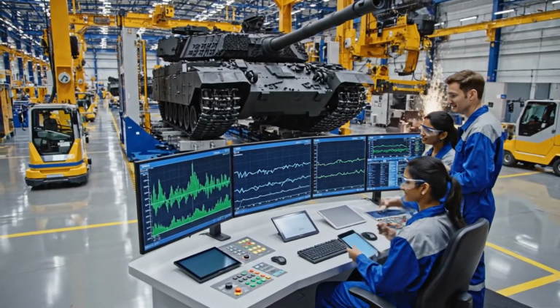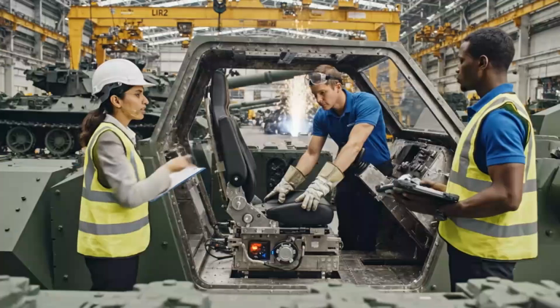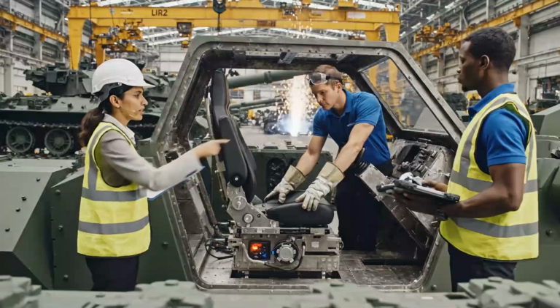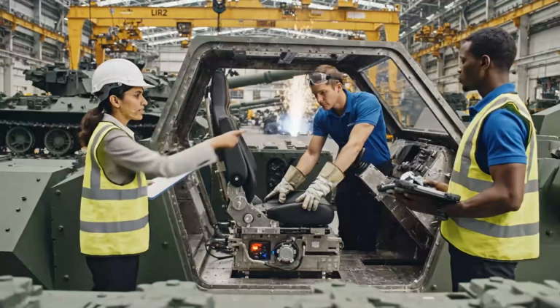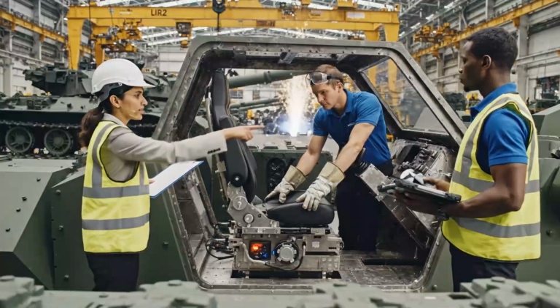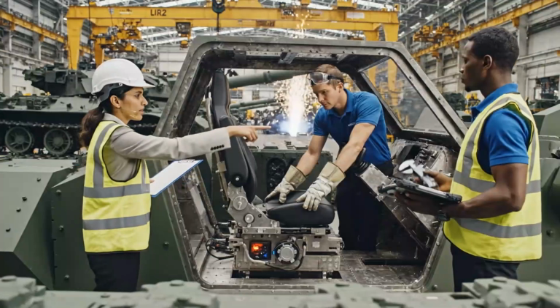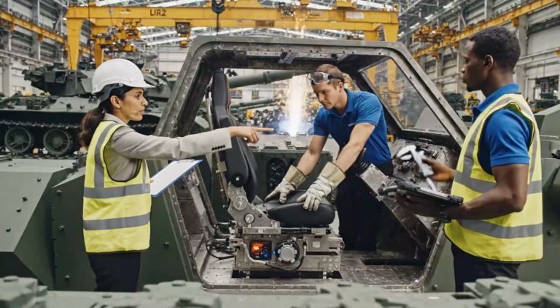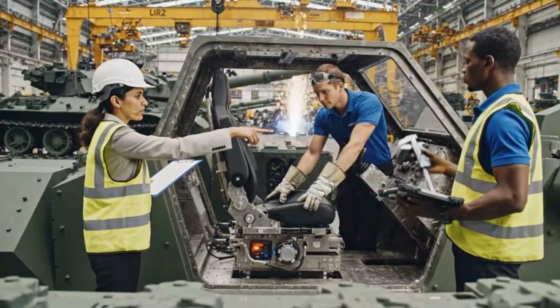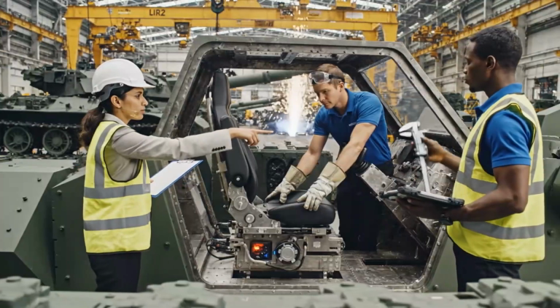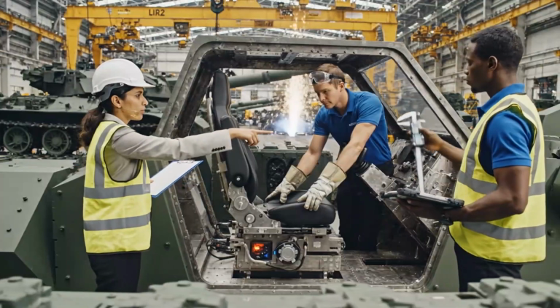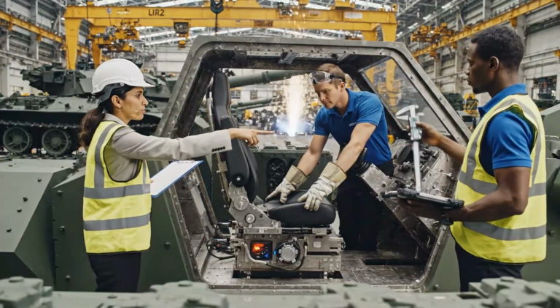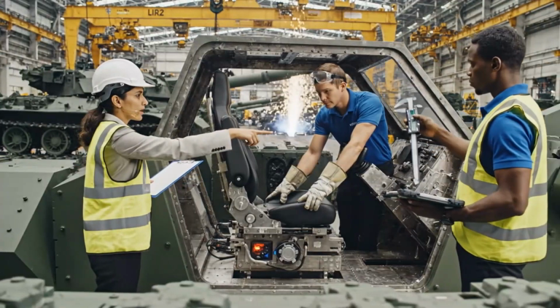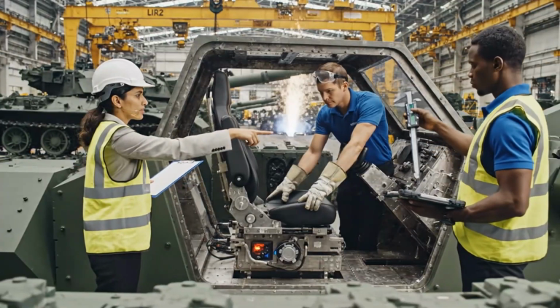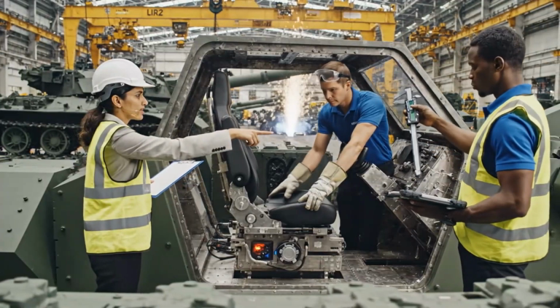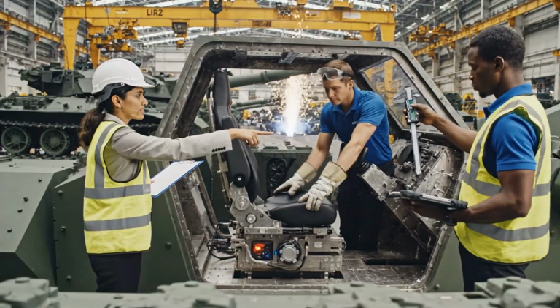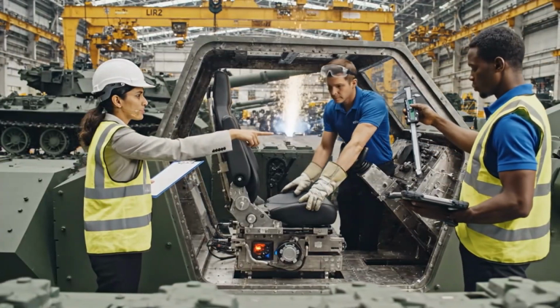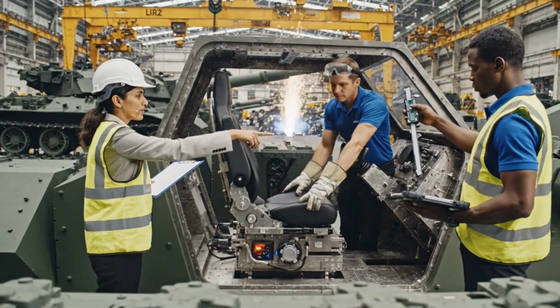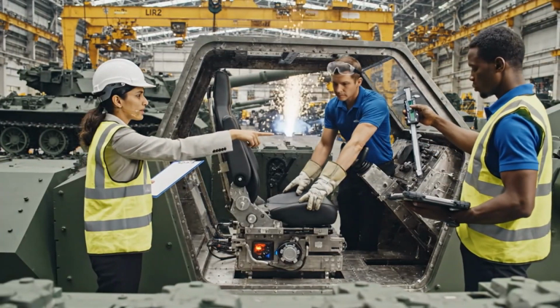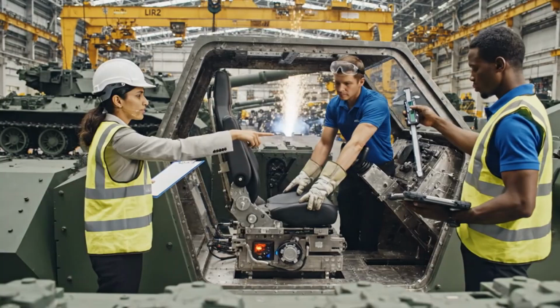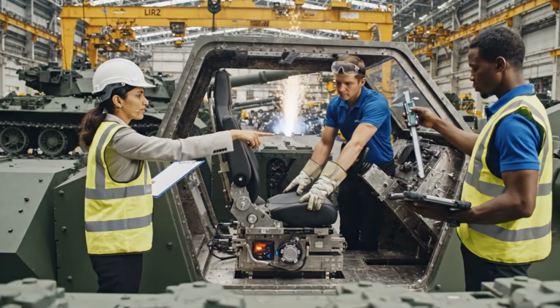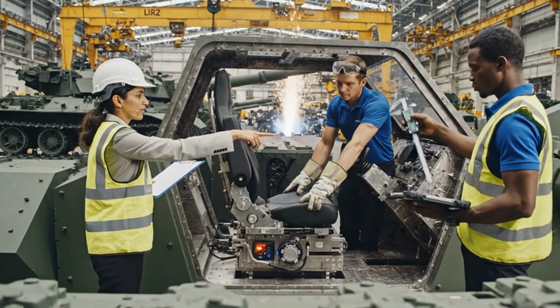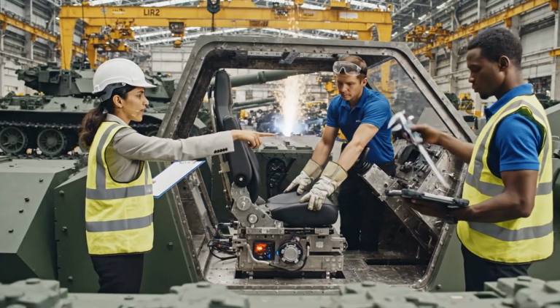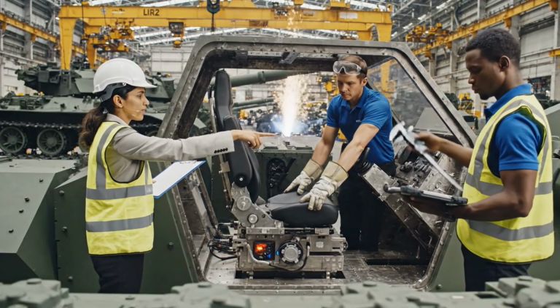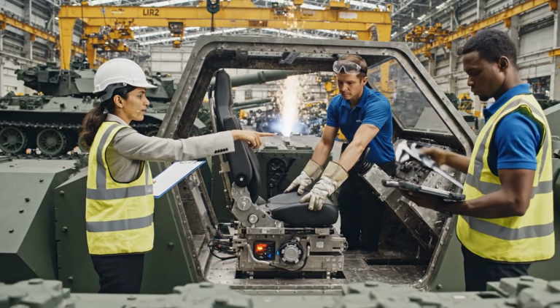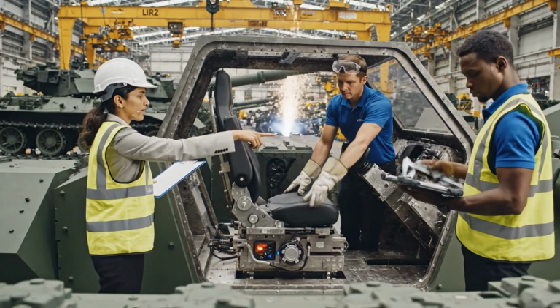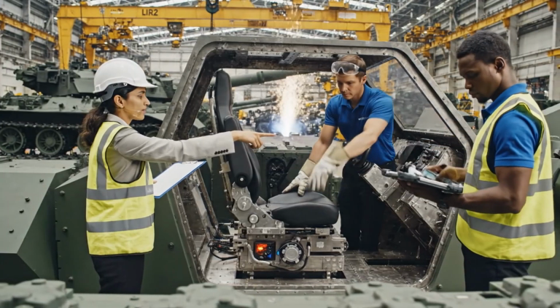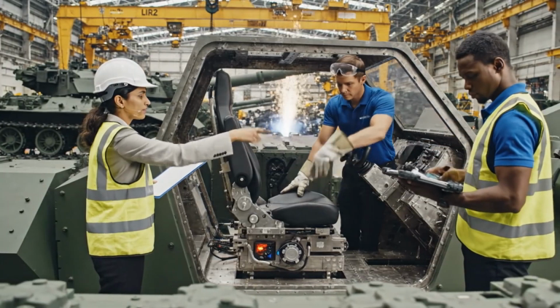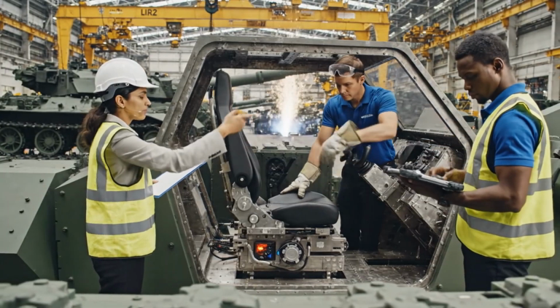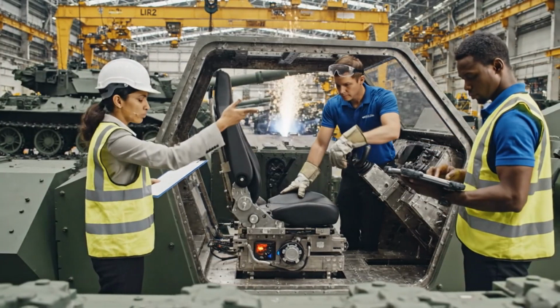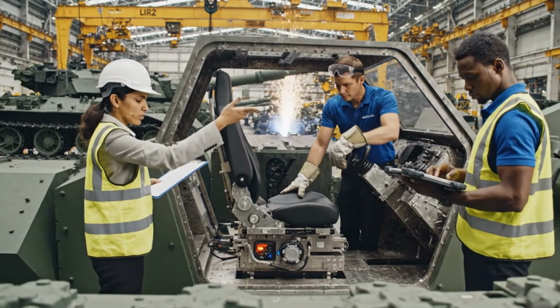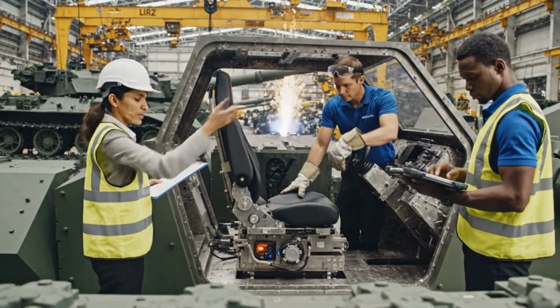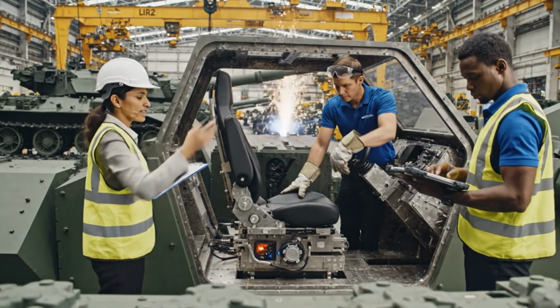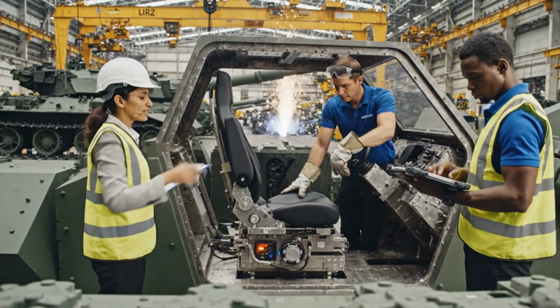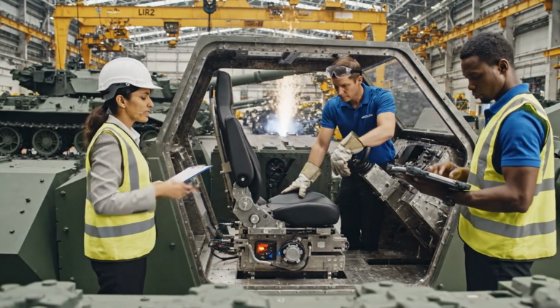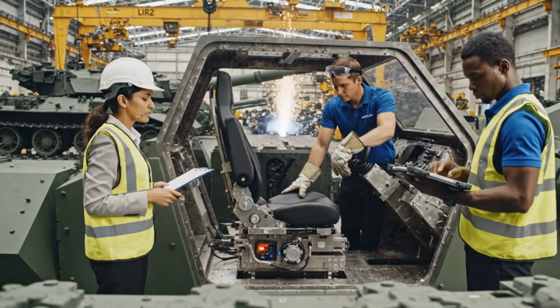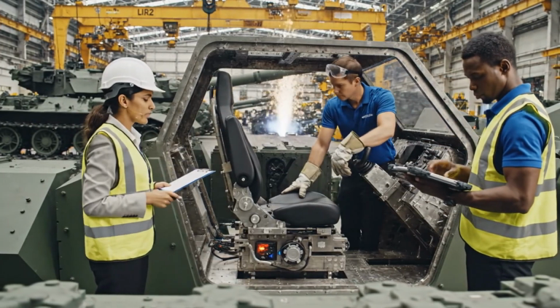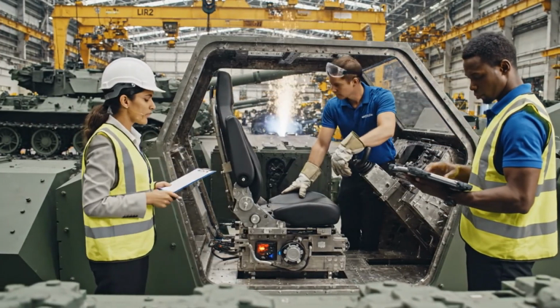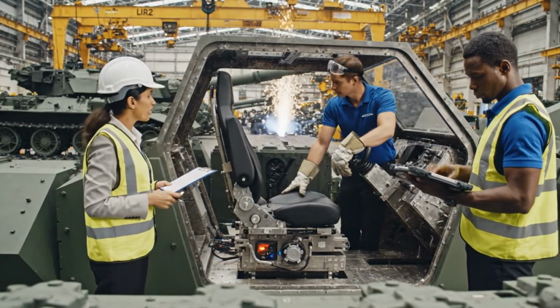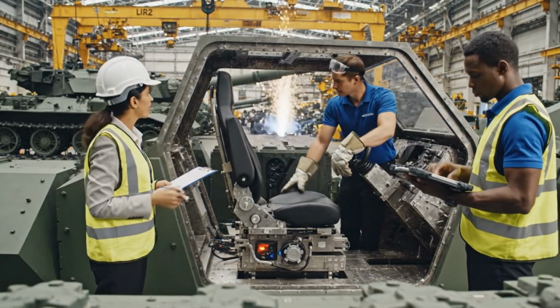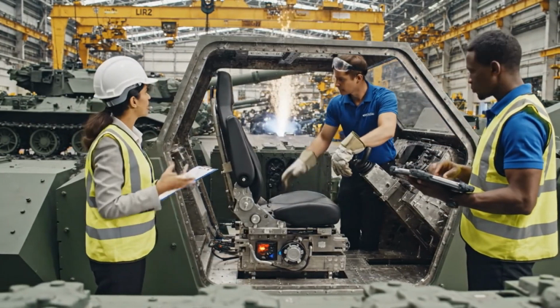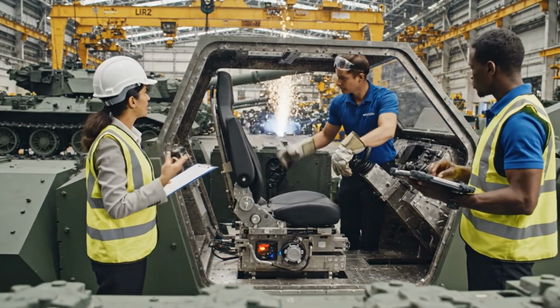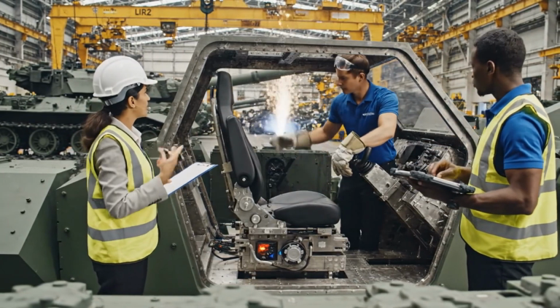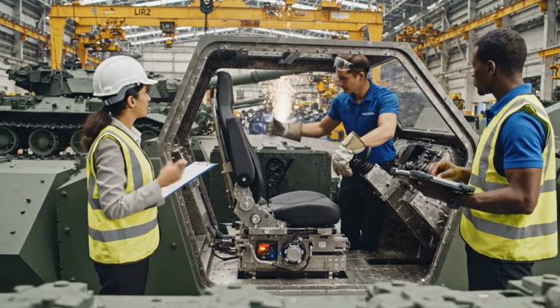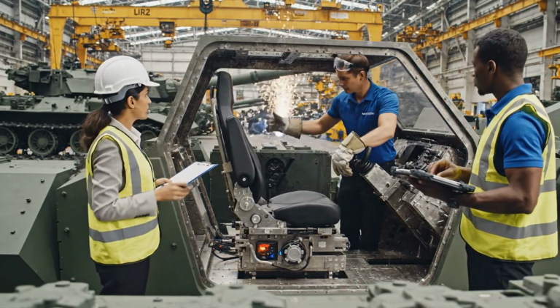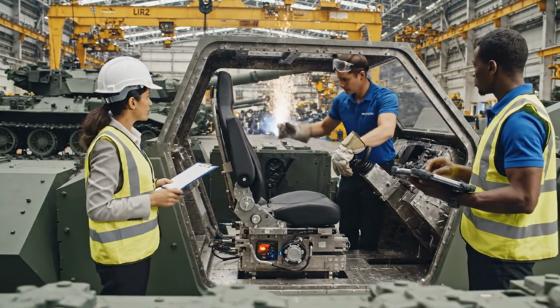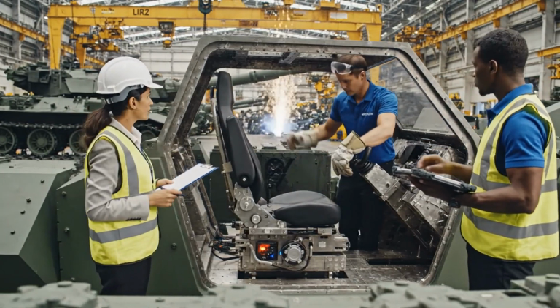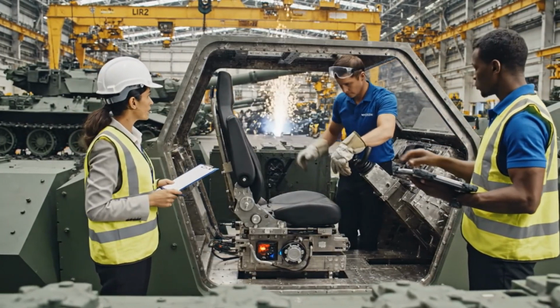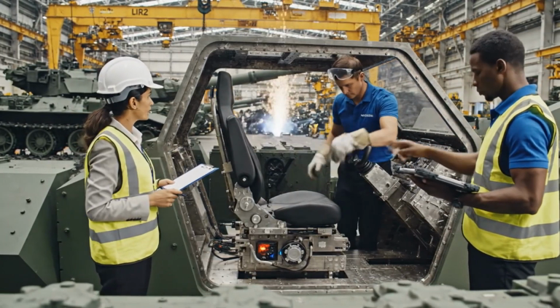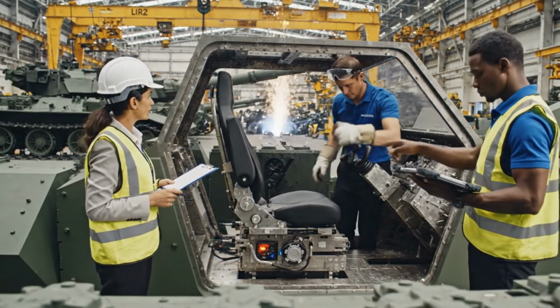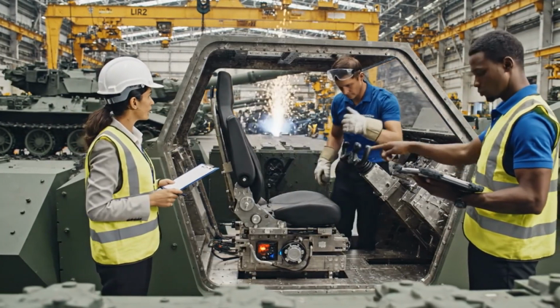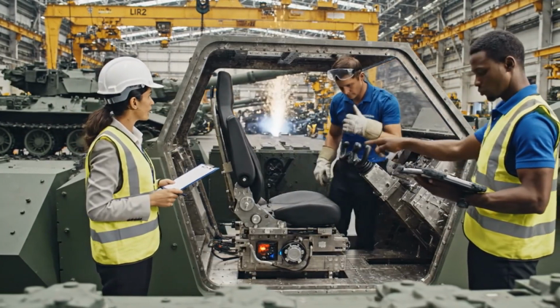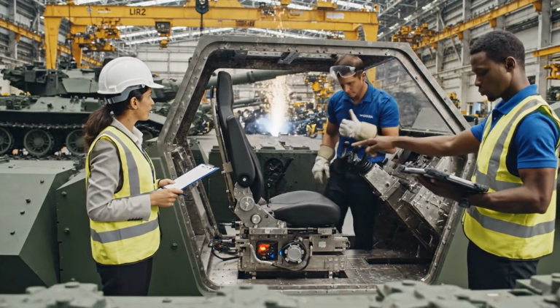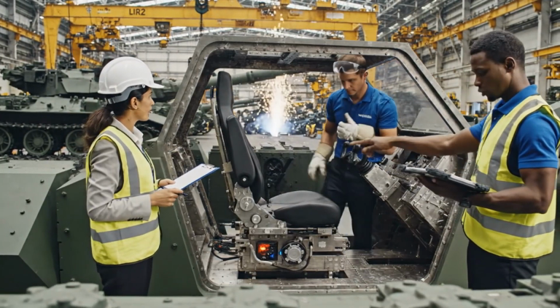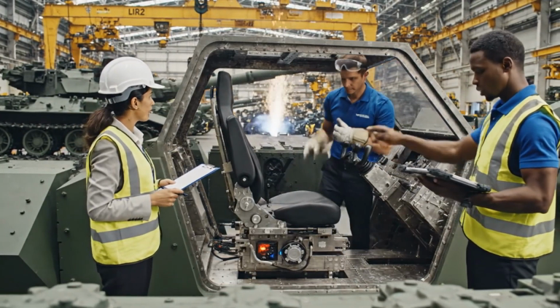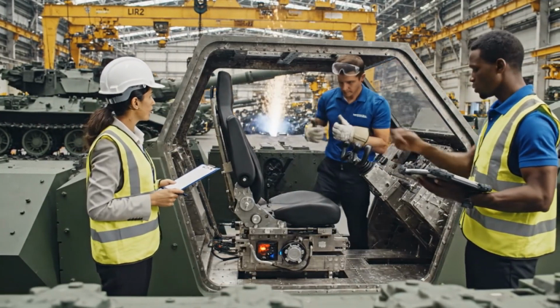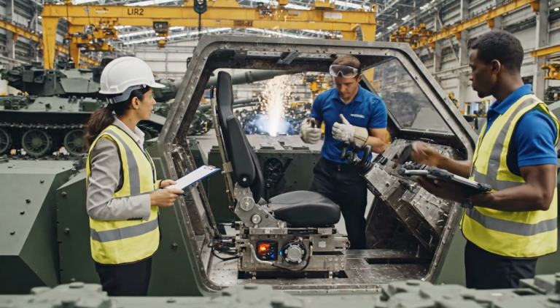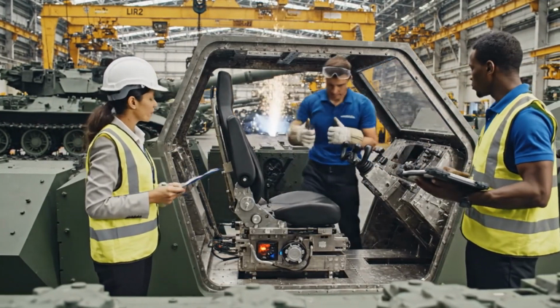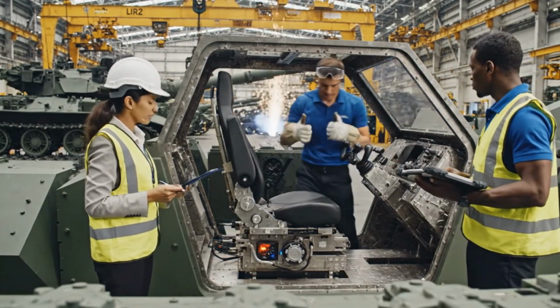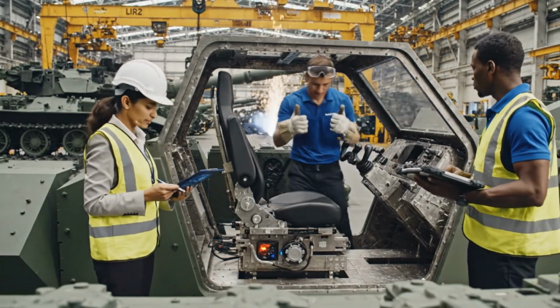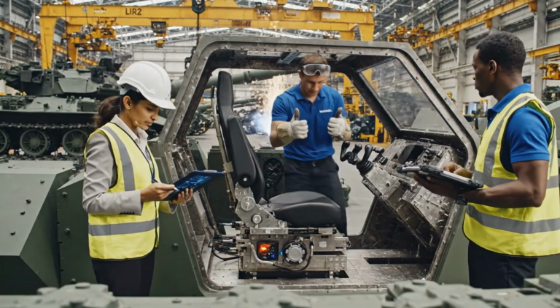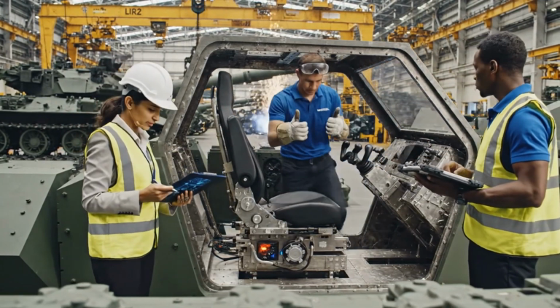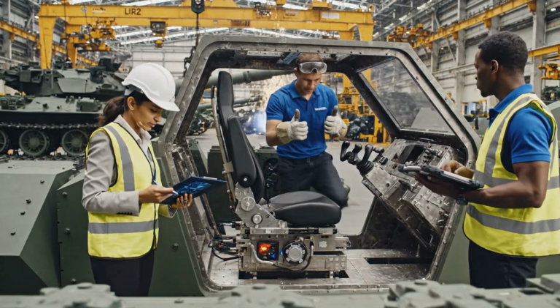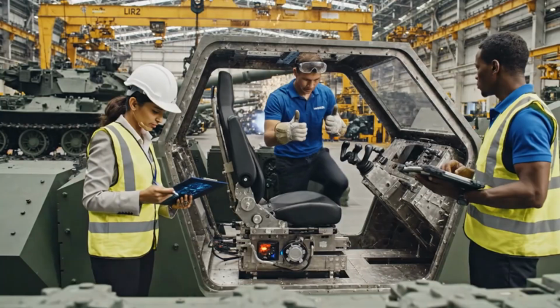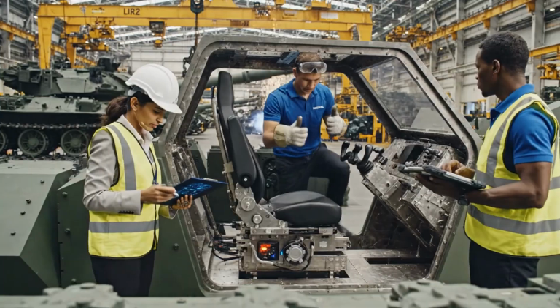Increase the lumbar support by 20mm for the heavier gear. Running the adjustment now. That feels much more secure. Confirmed — data logged.